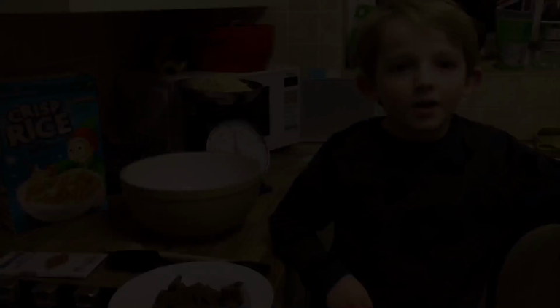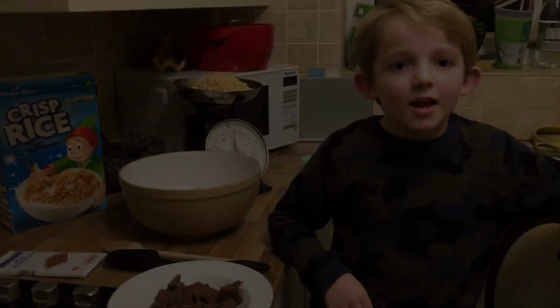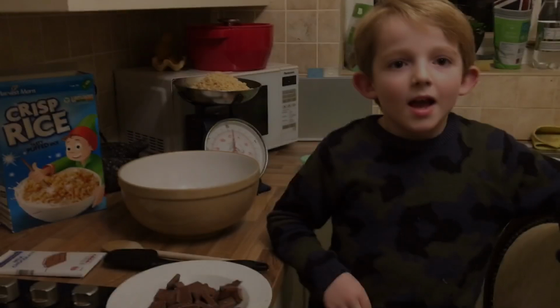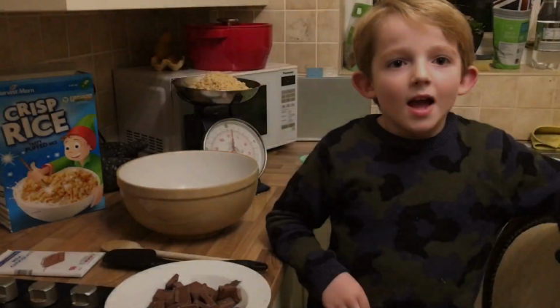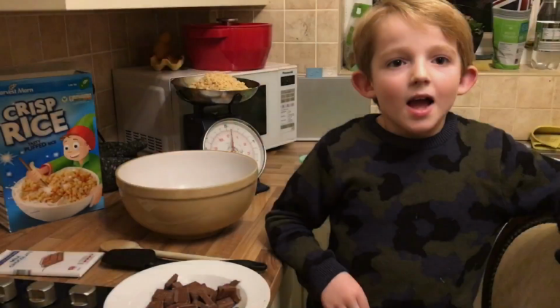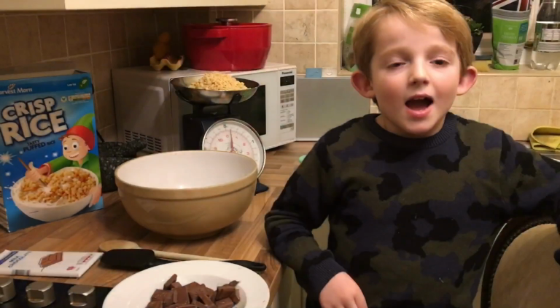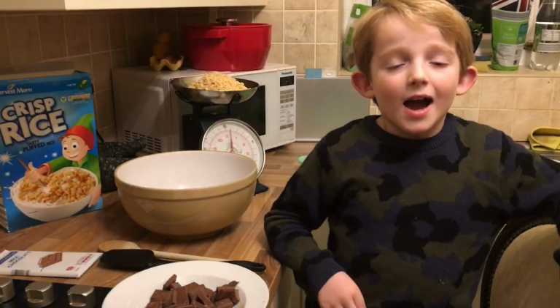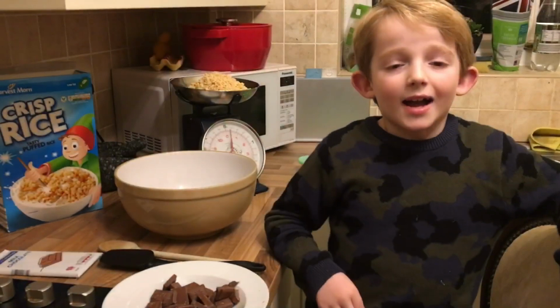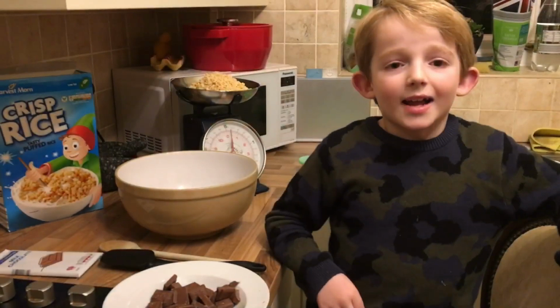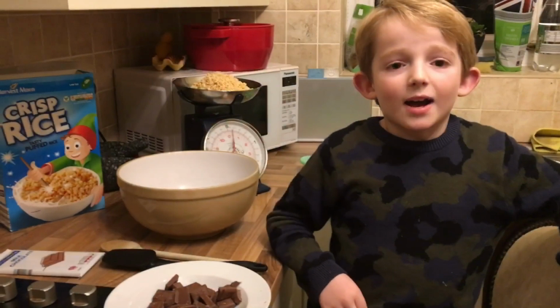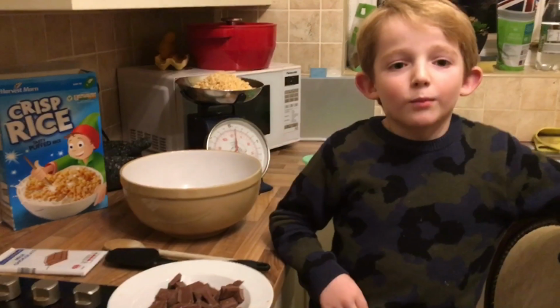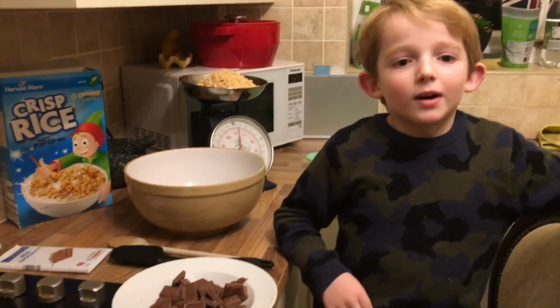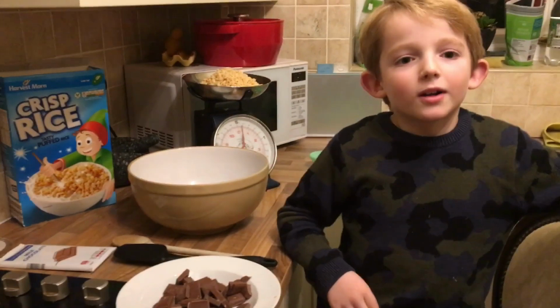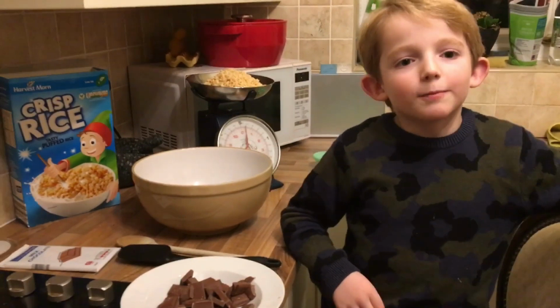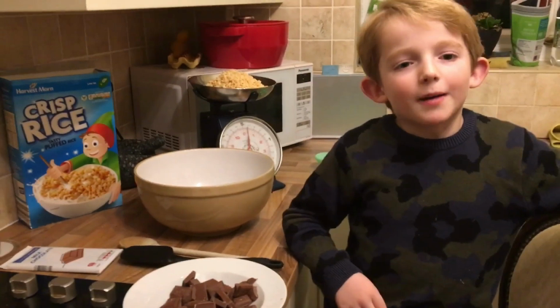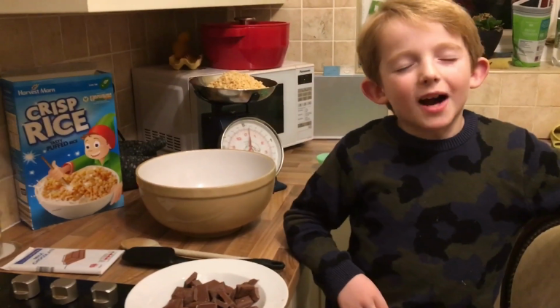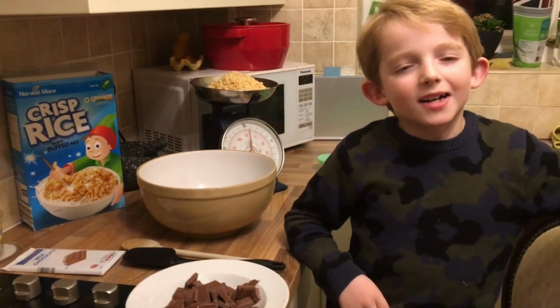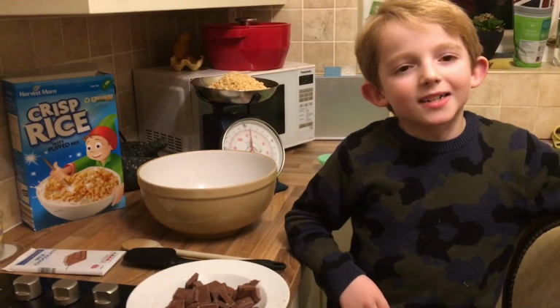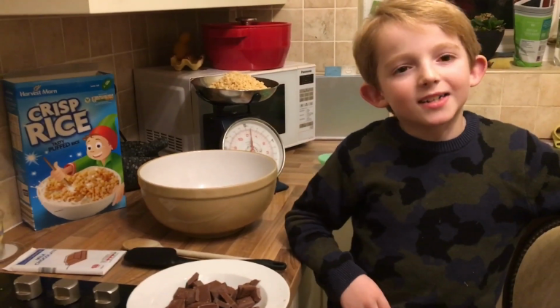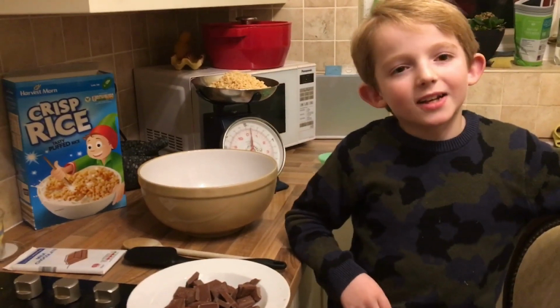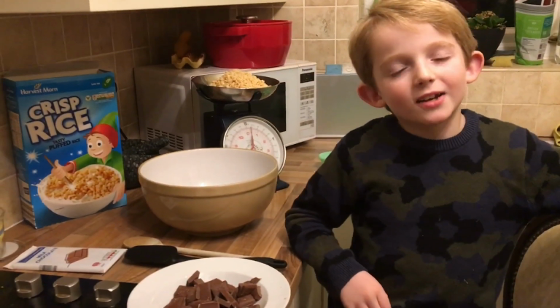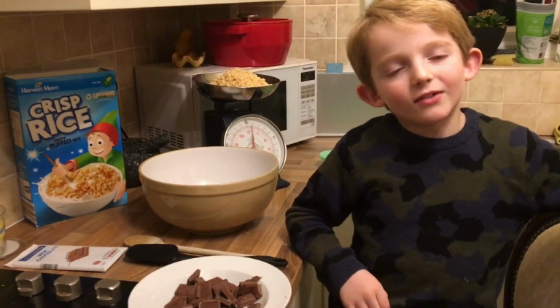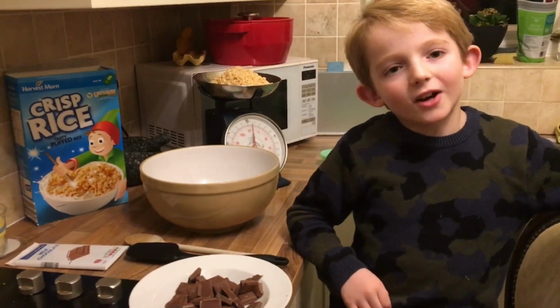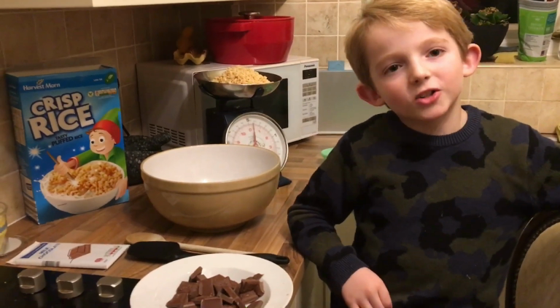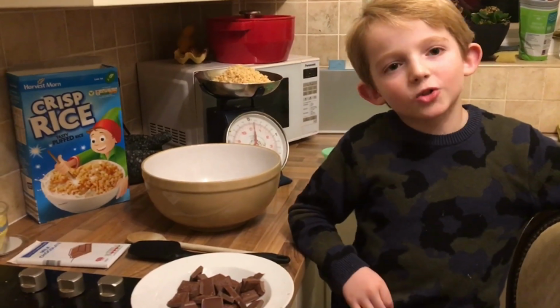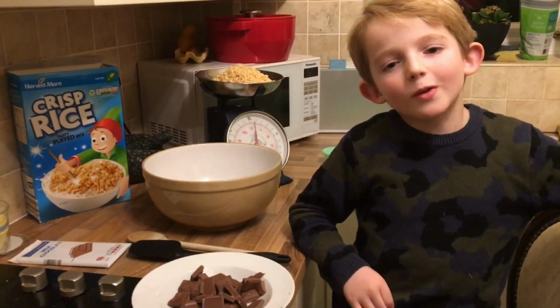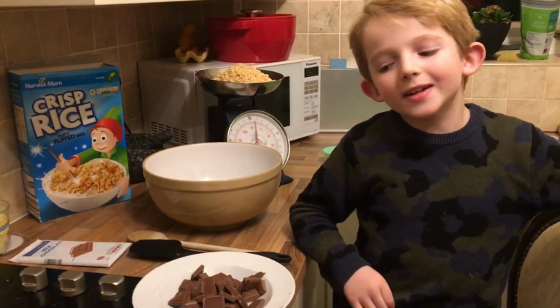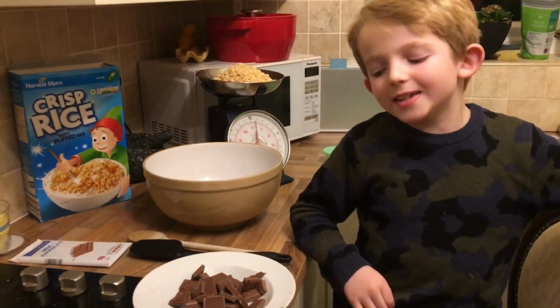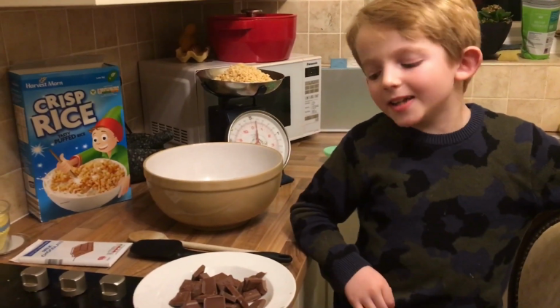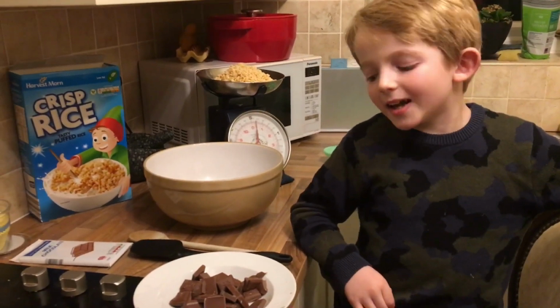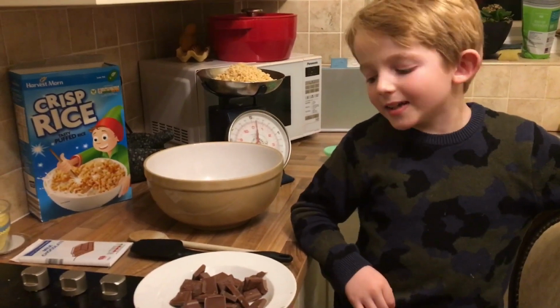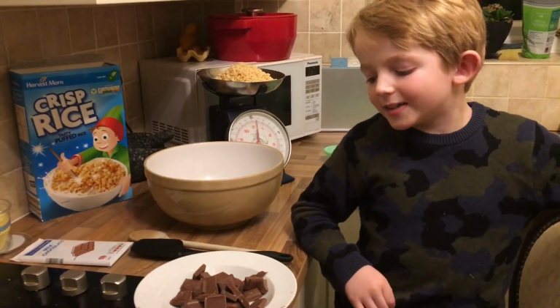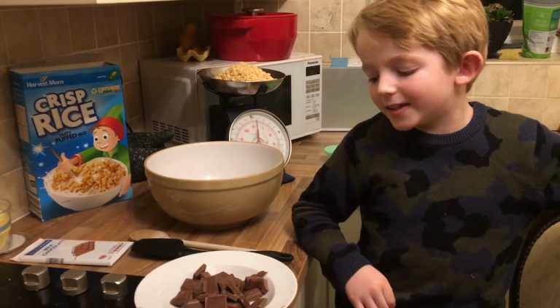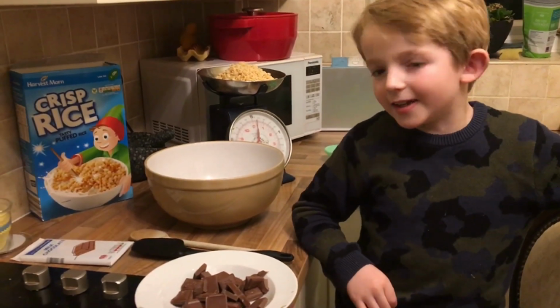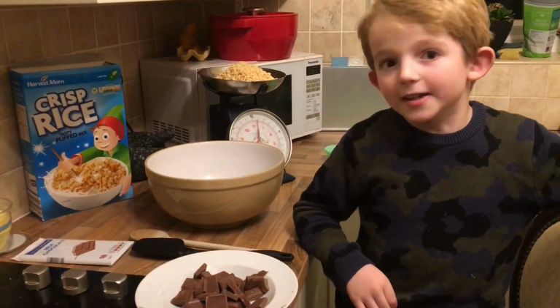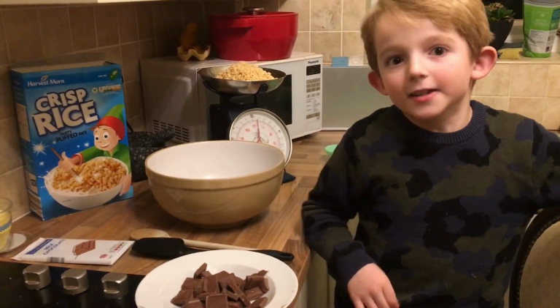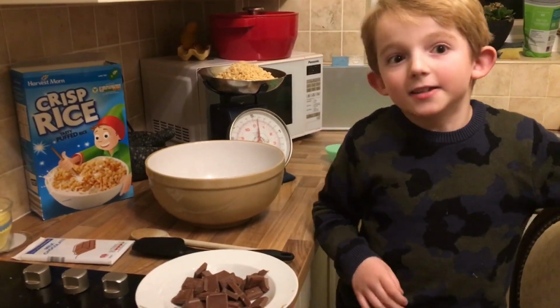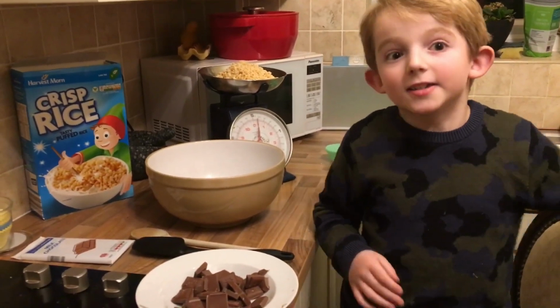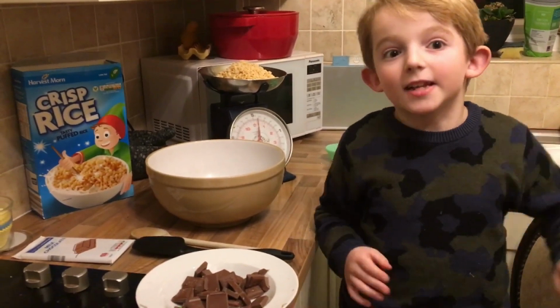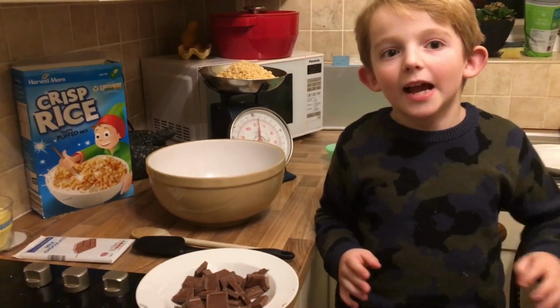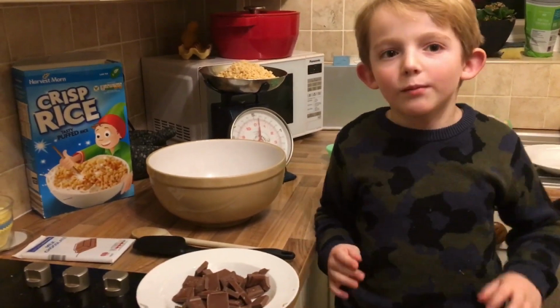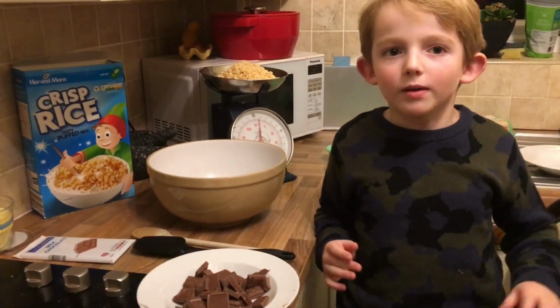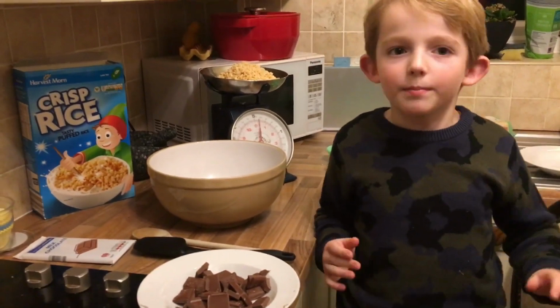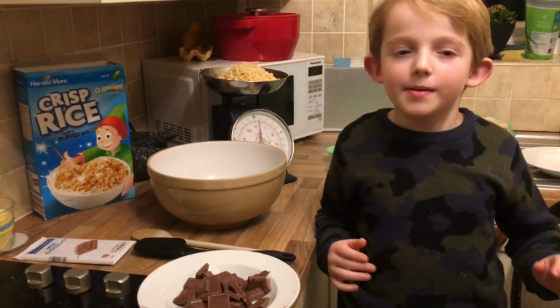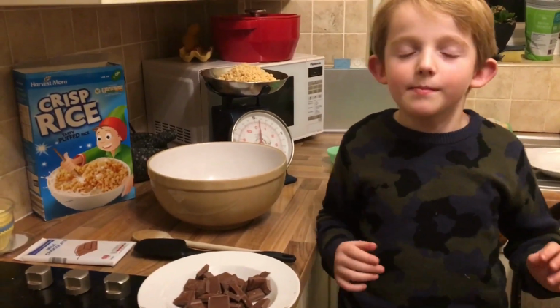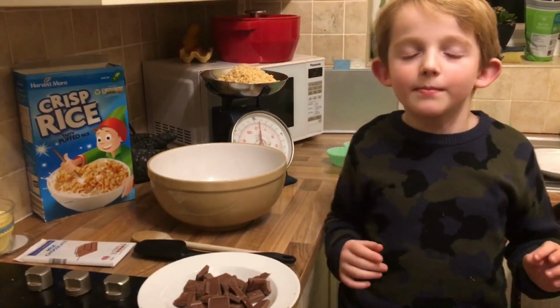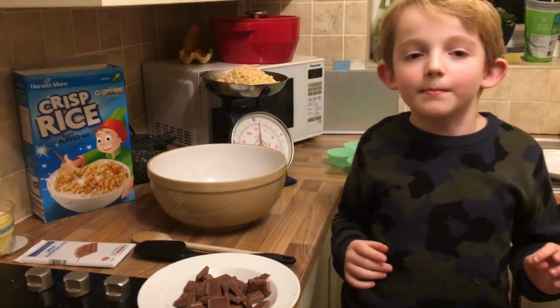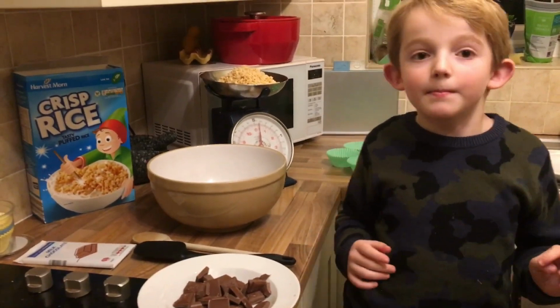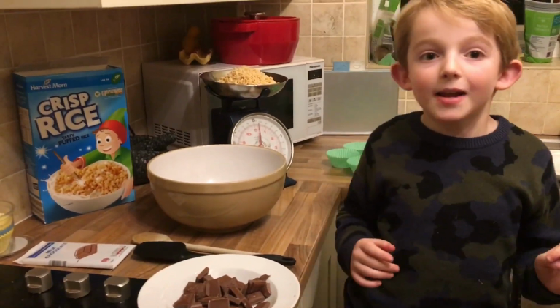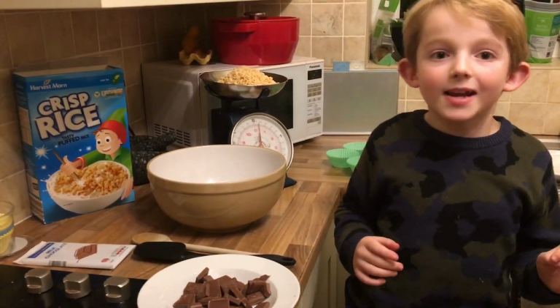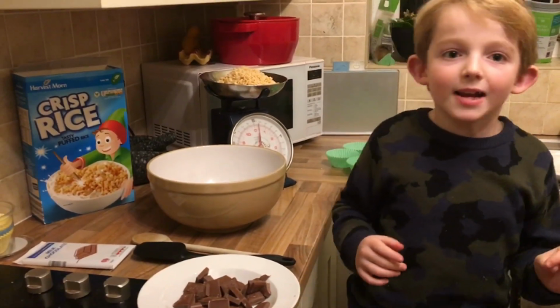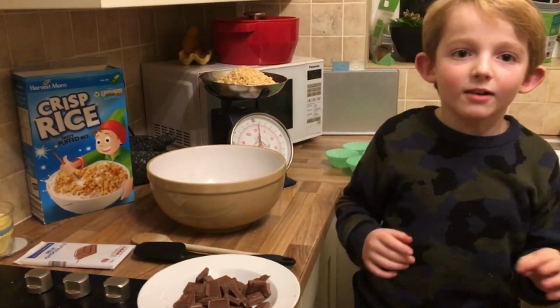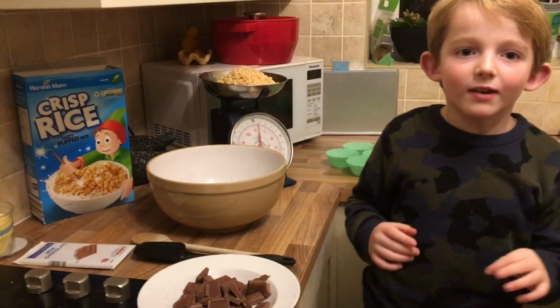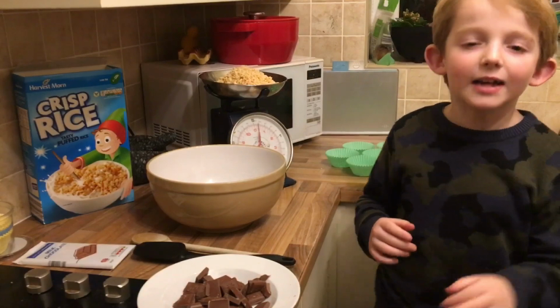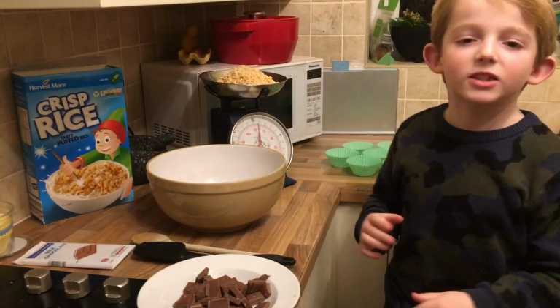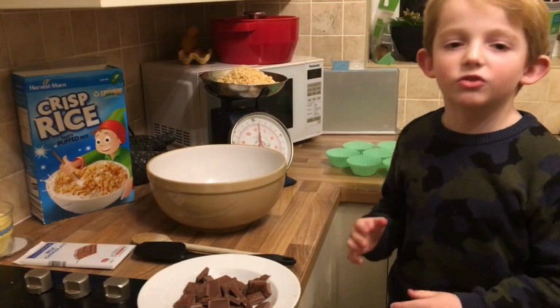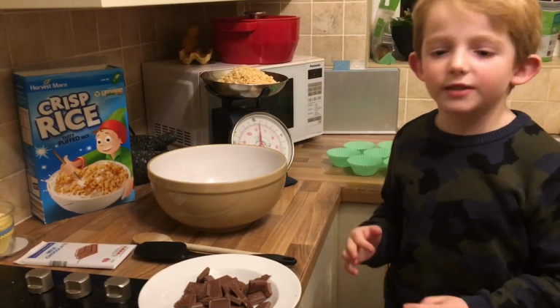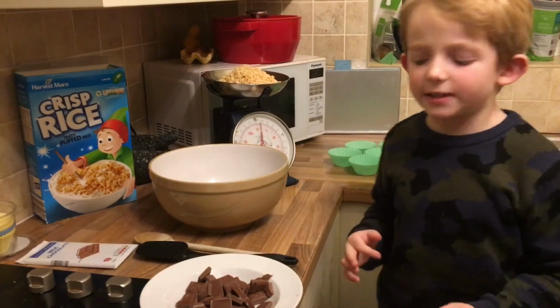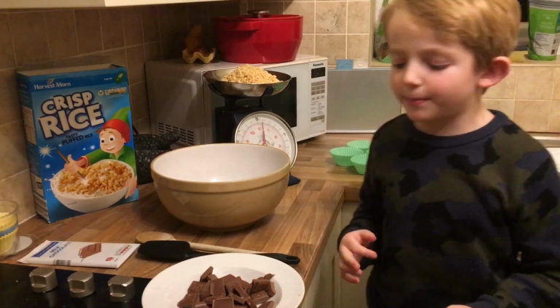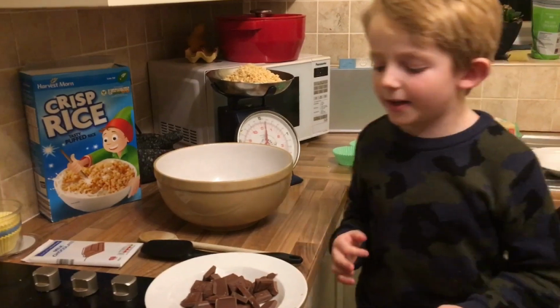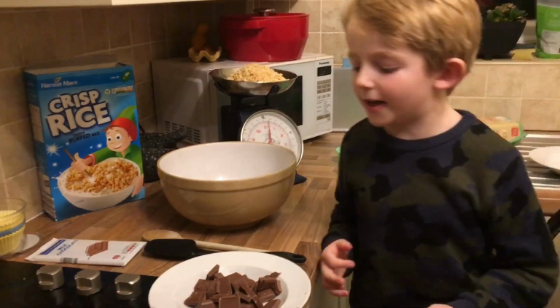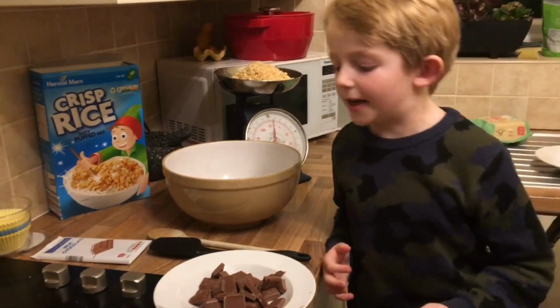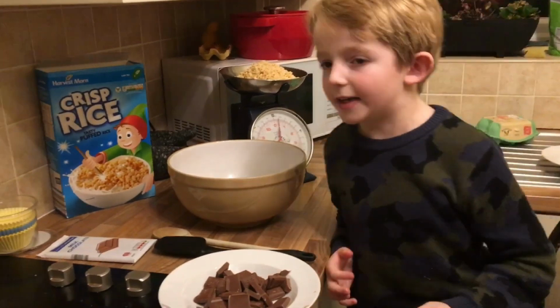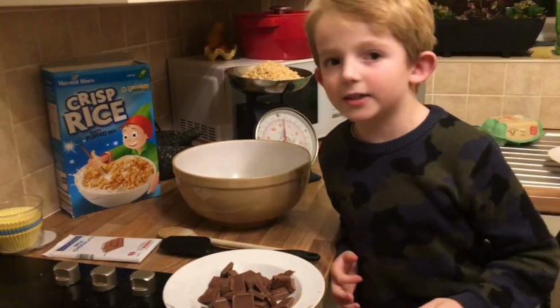Hi and welcome back to TEDxWalks 2019. Today we'll be making Rice Krispies cakes.